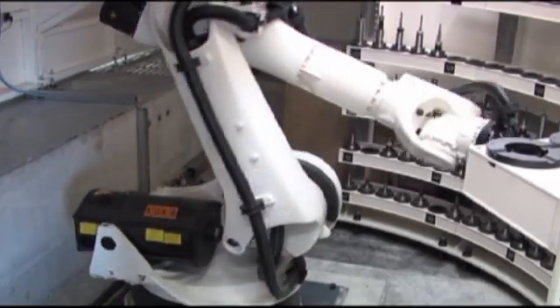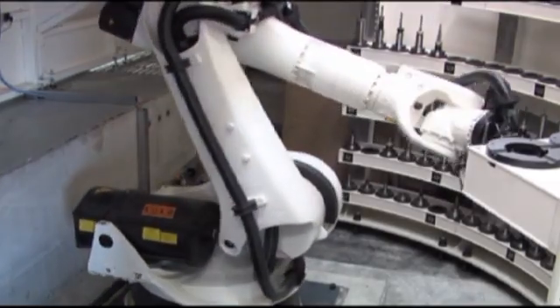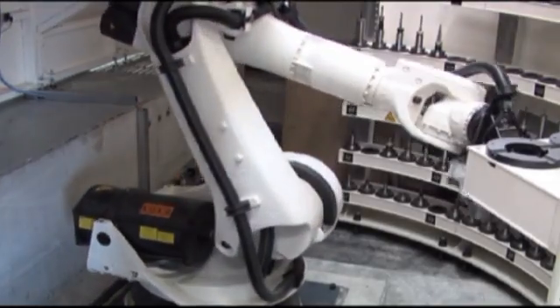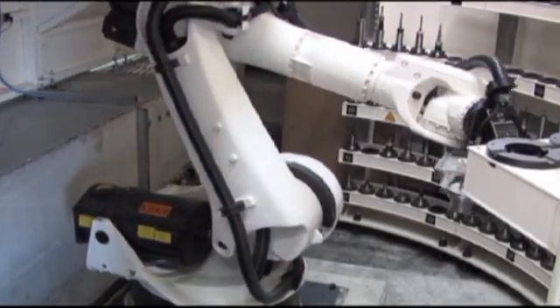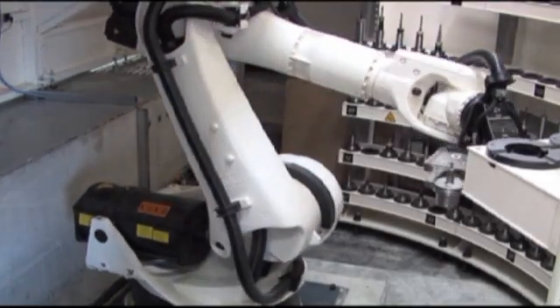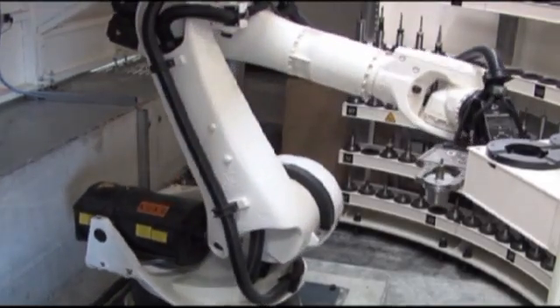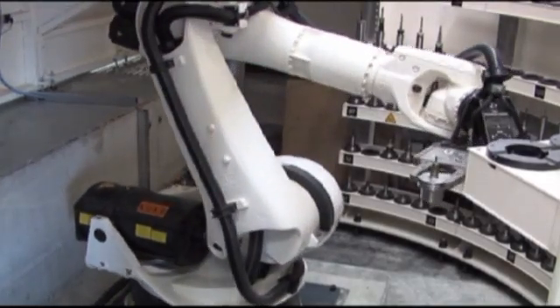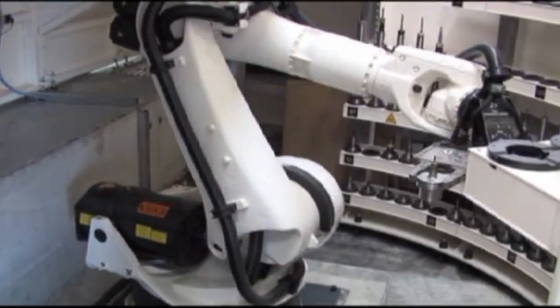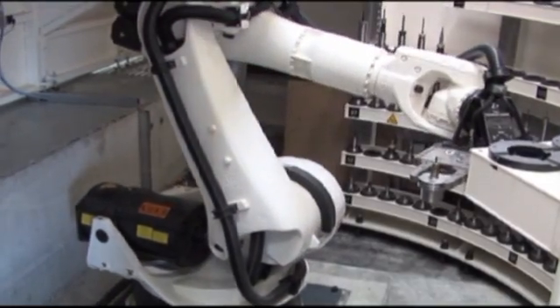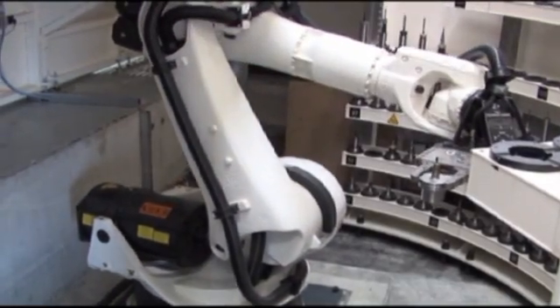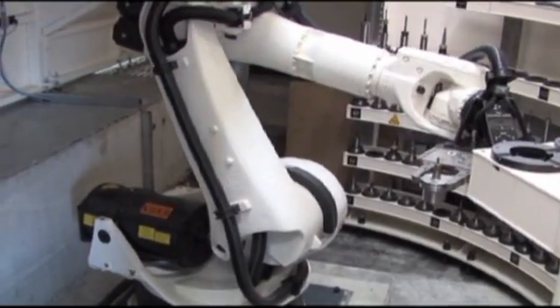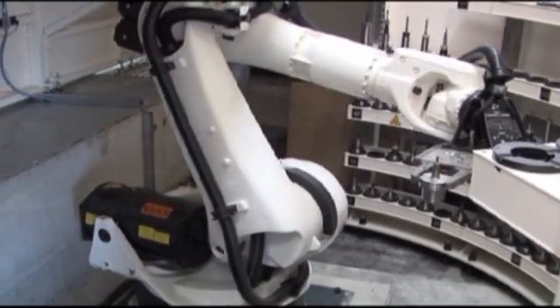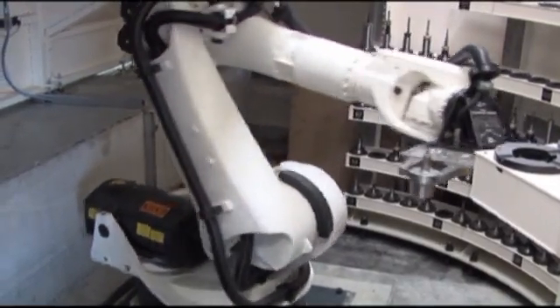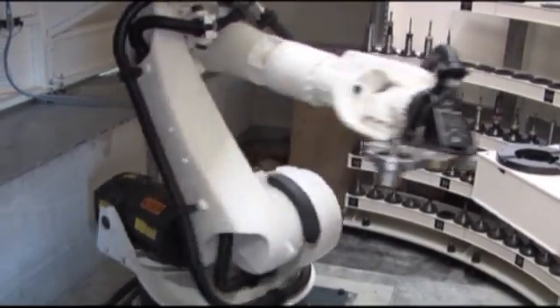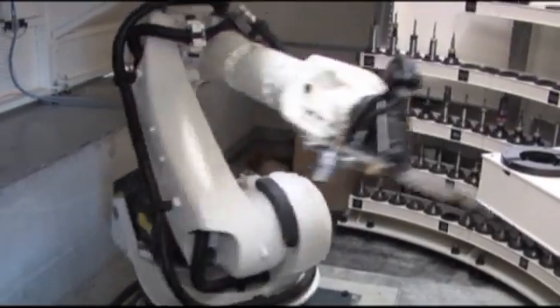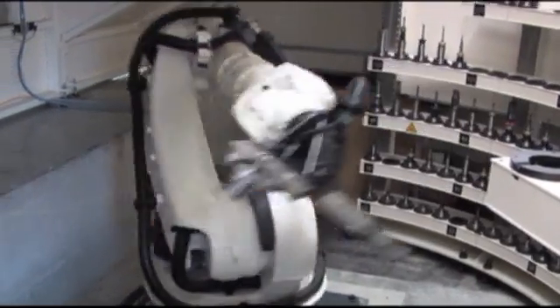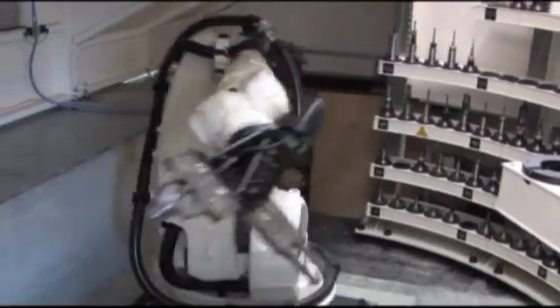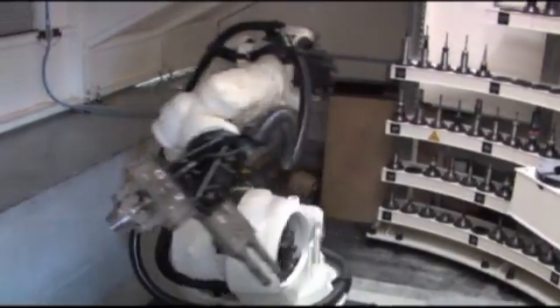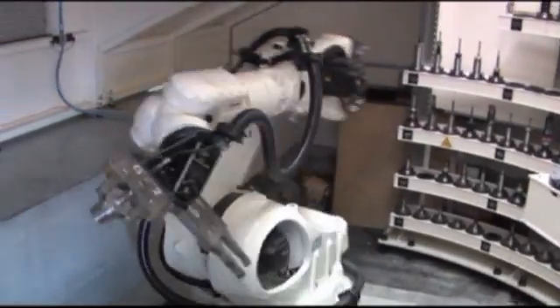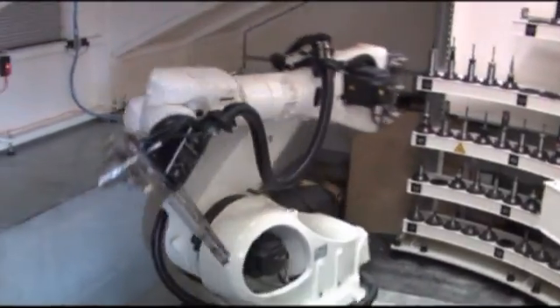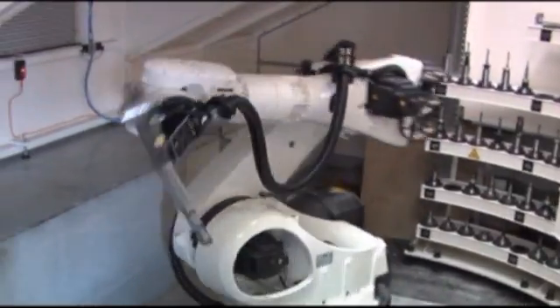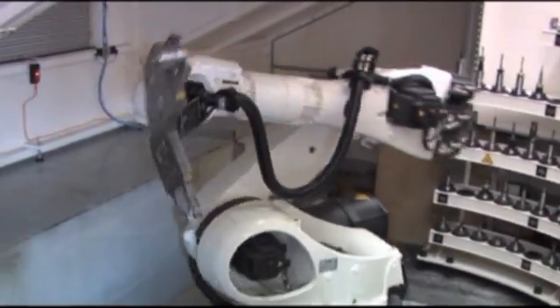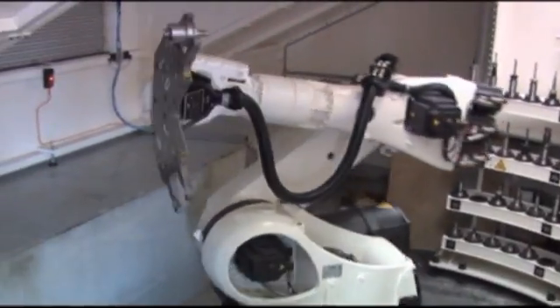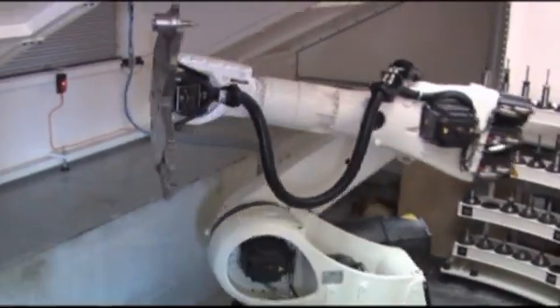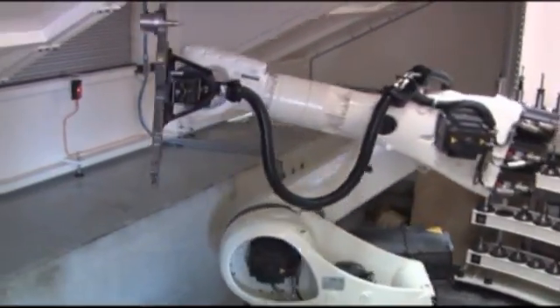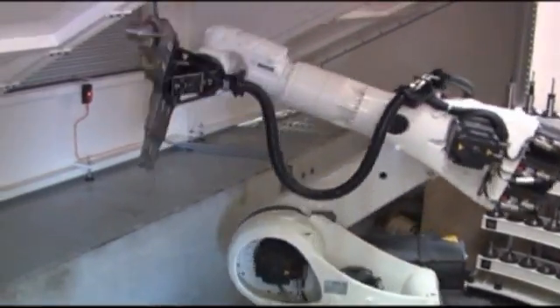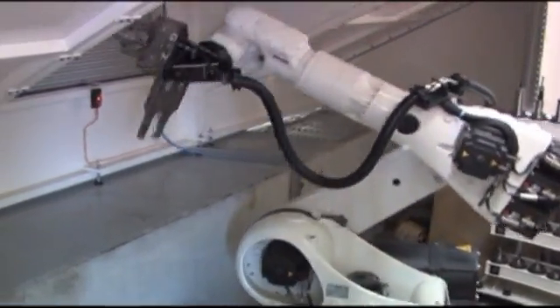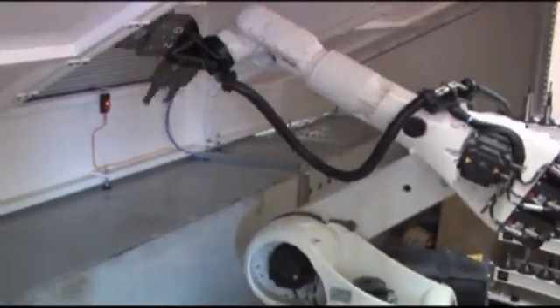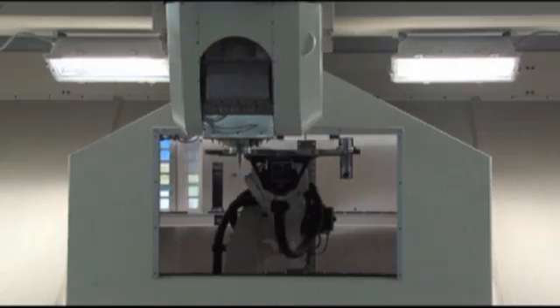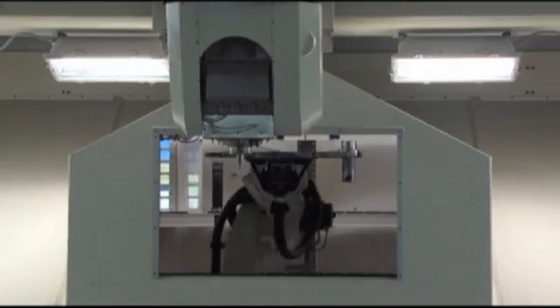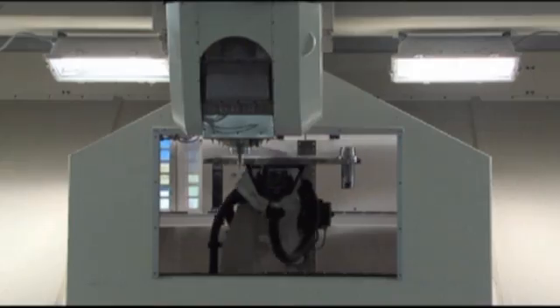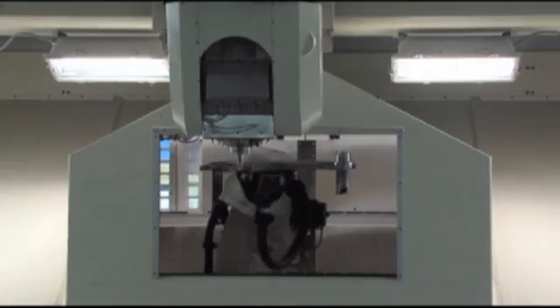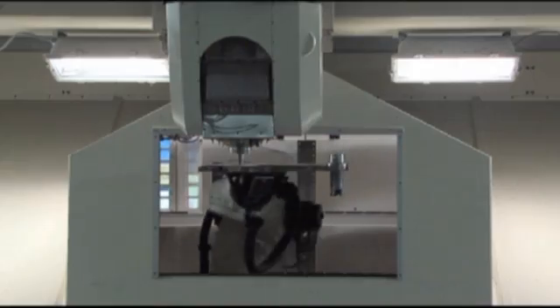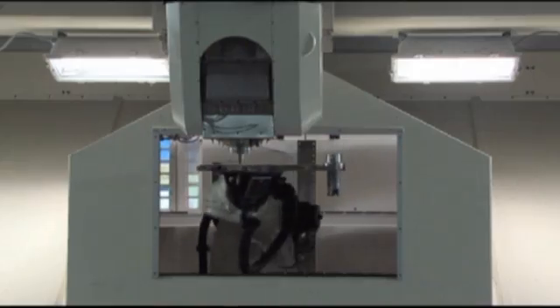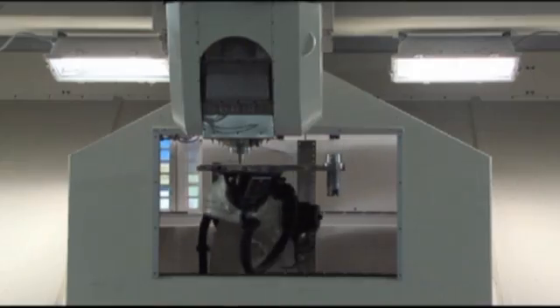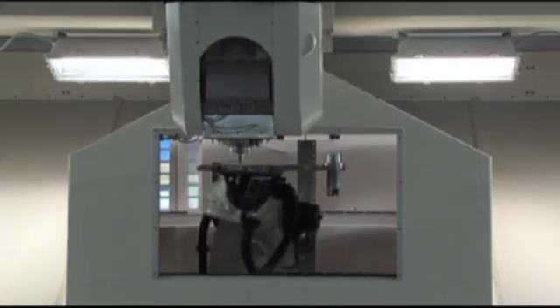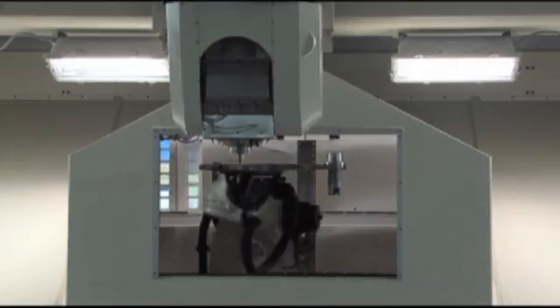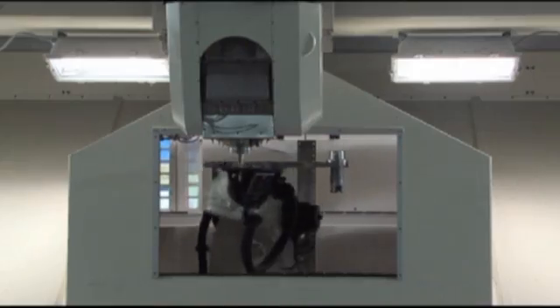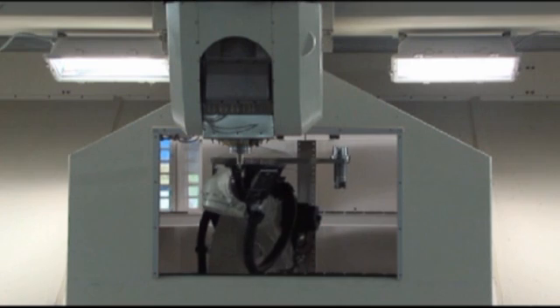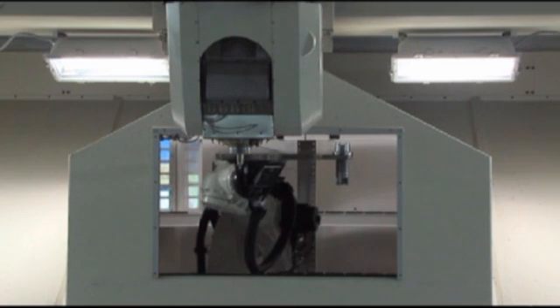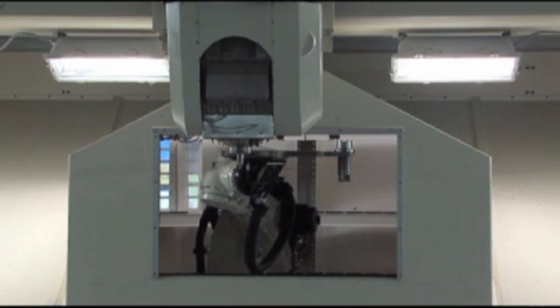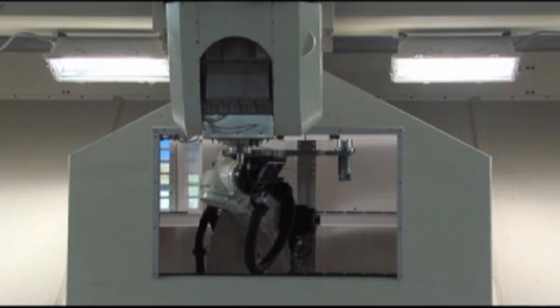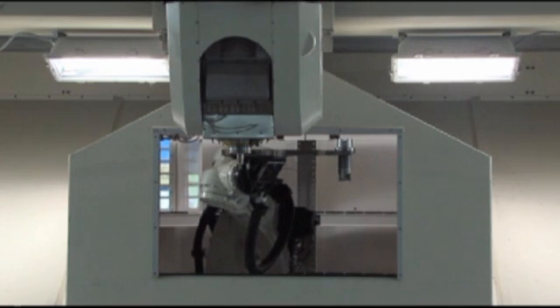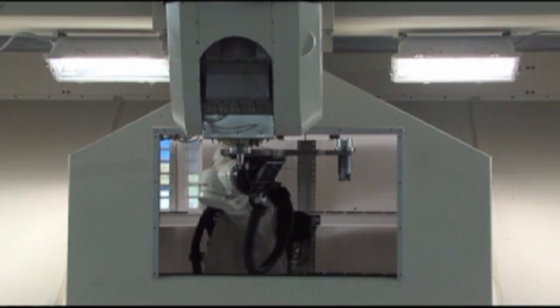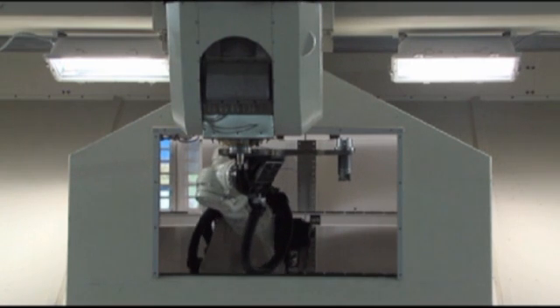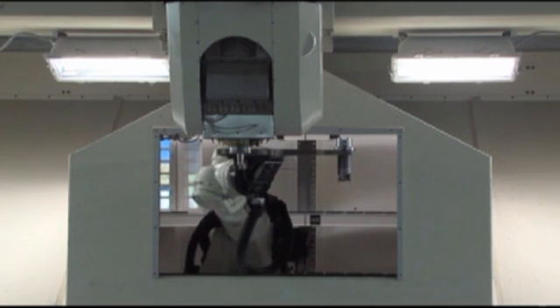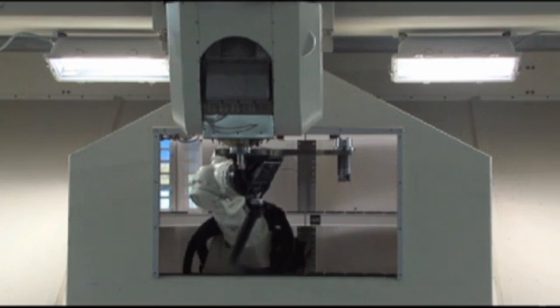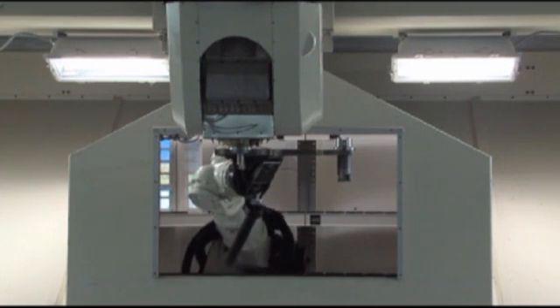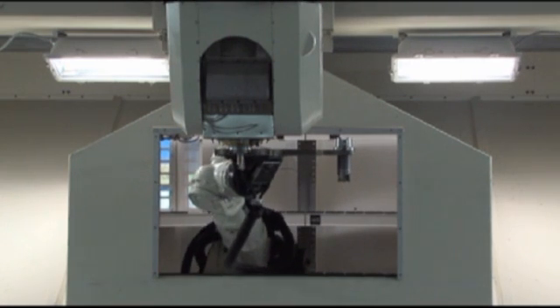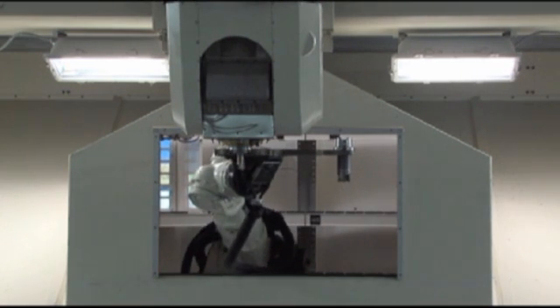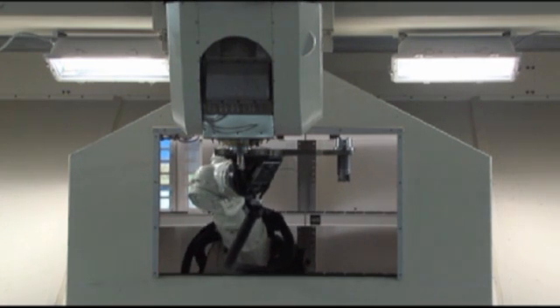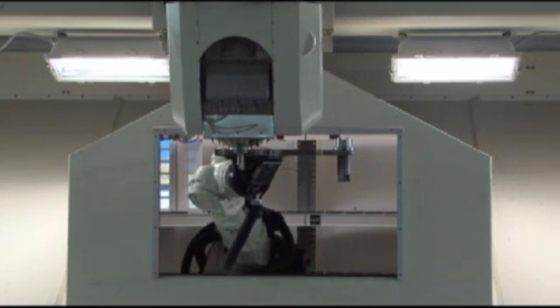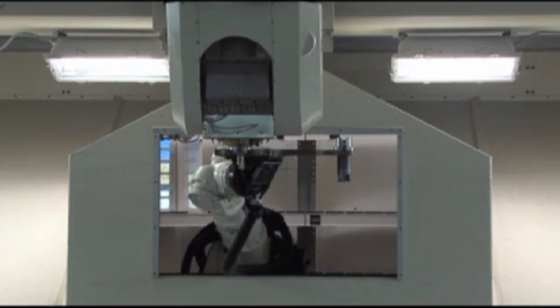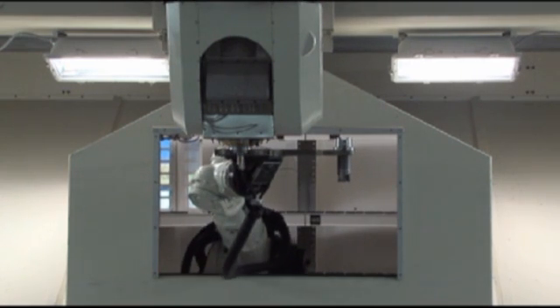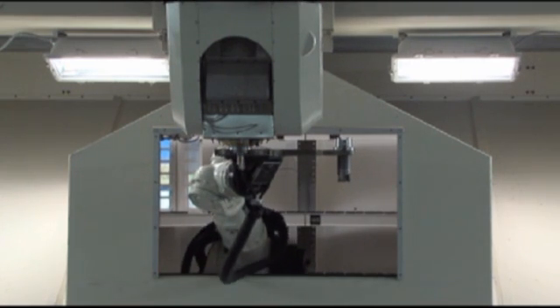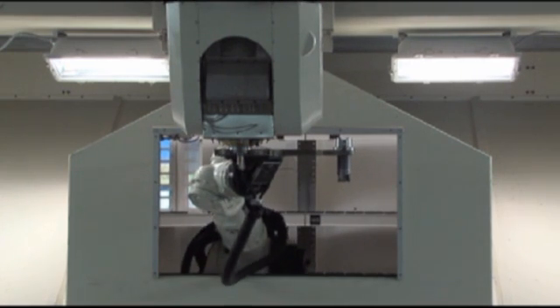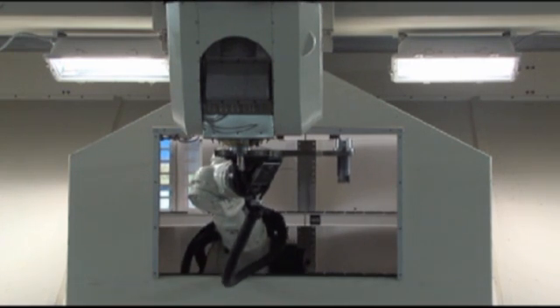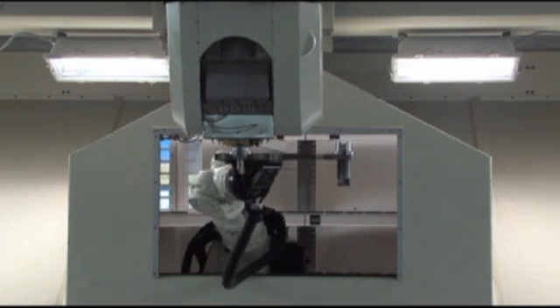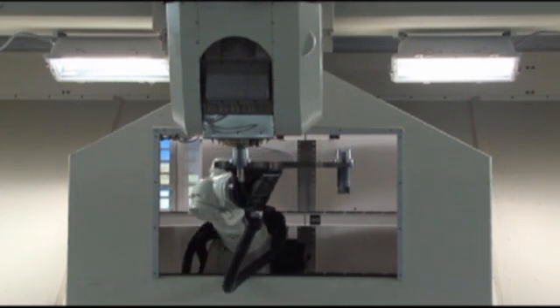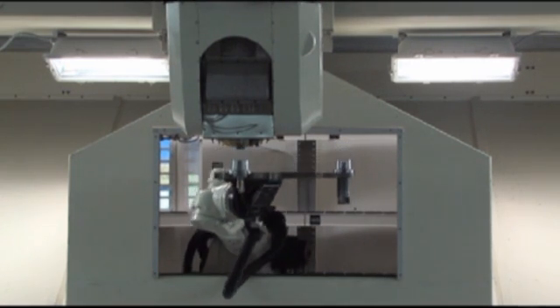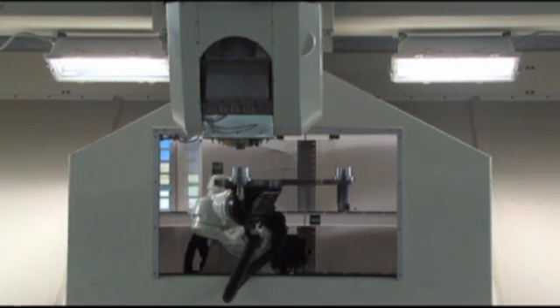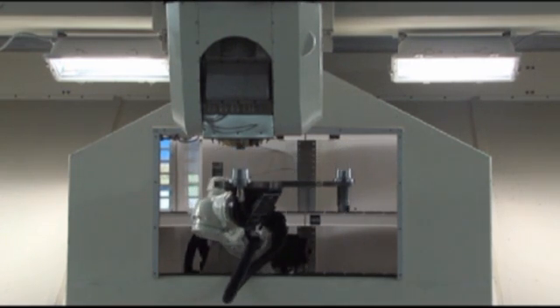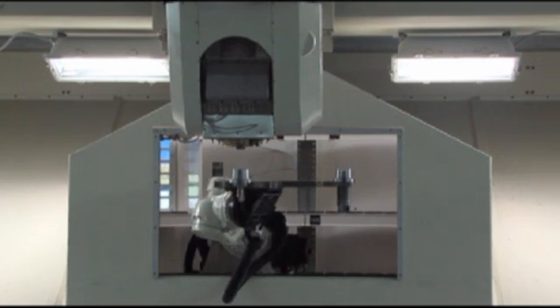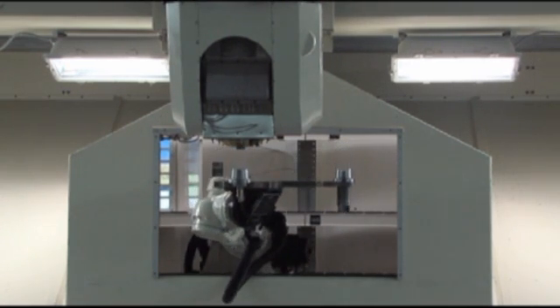Jobs that are too dangerous, too difficult, or too time-consuming can optimally be catered for by an industrial robot.